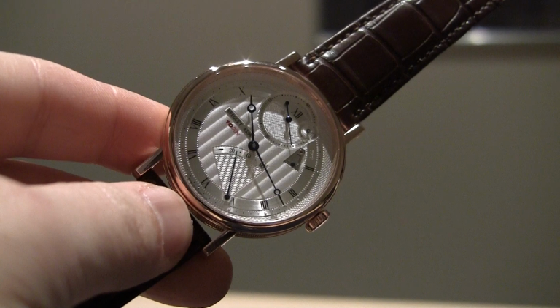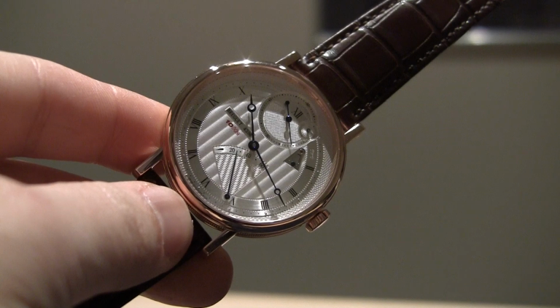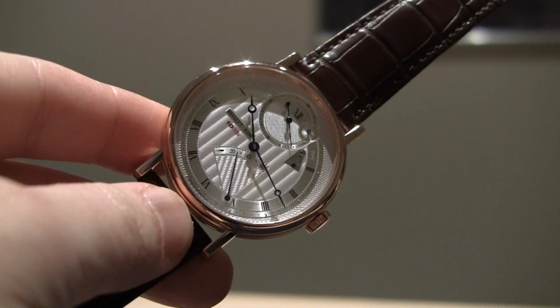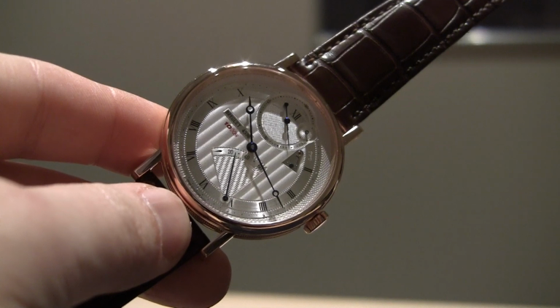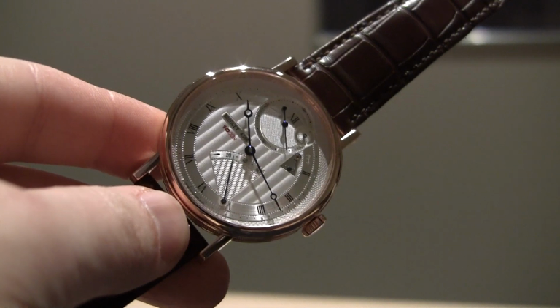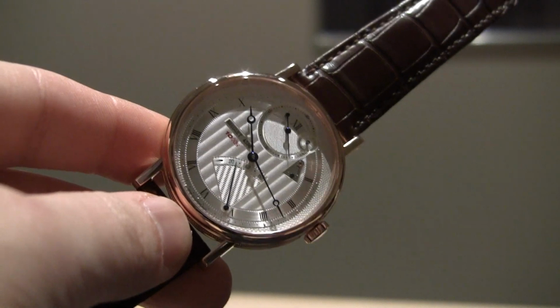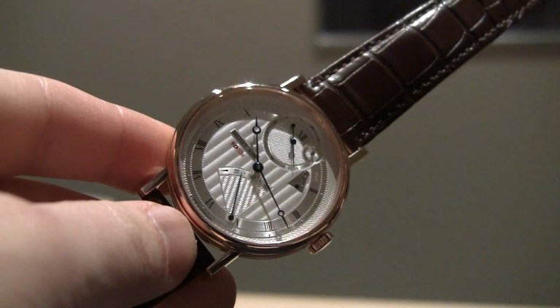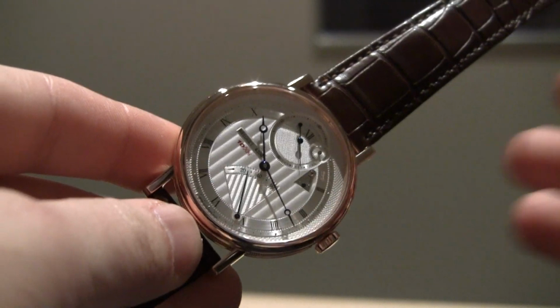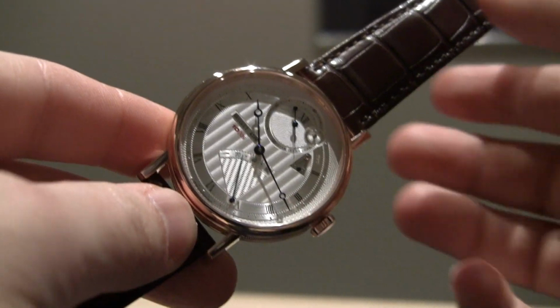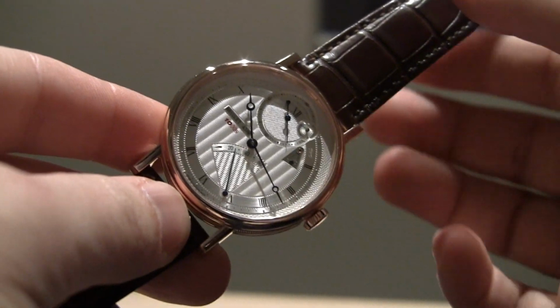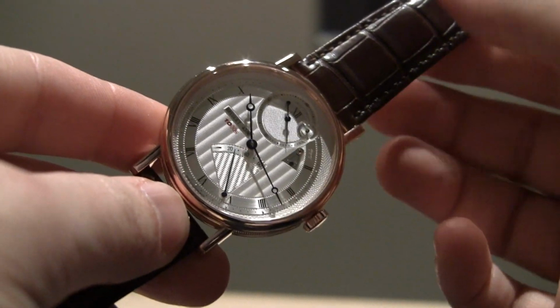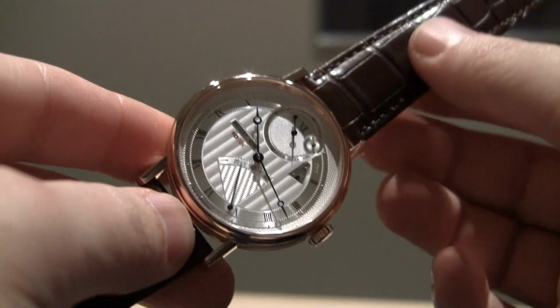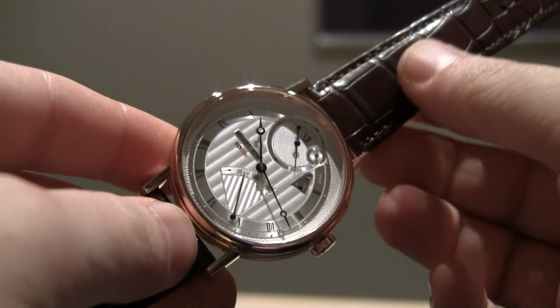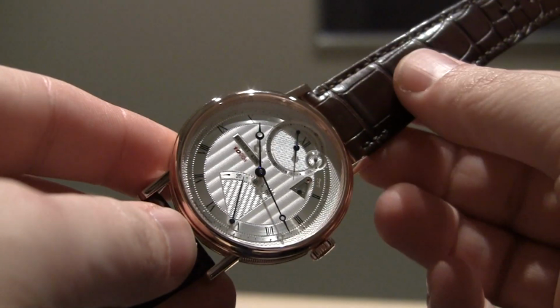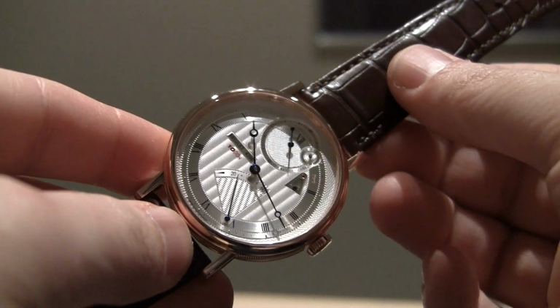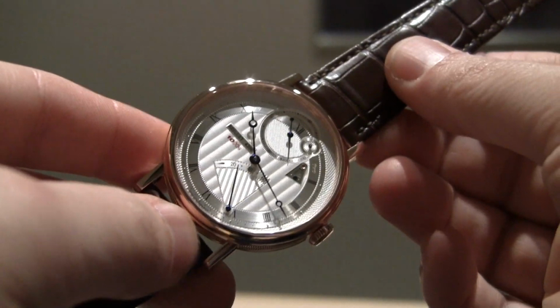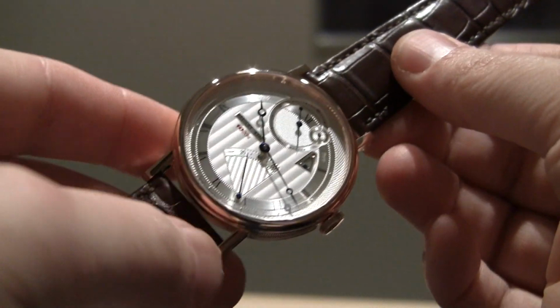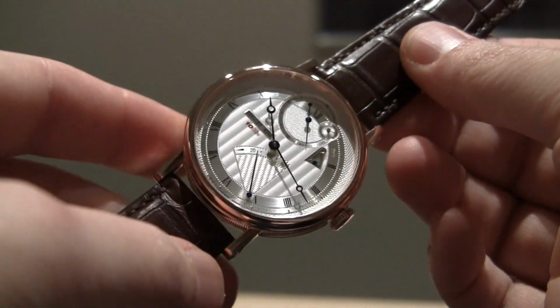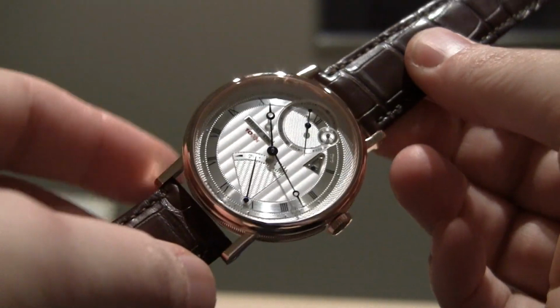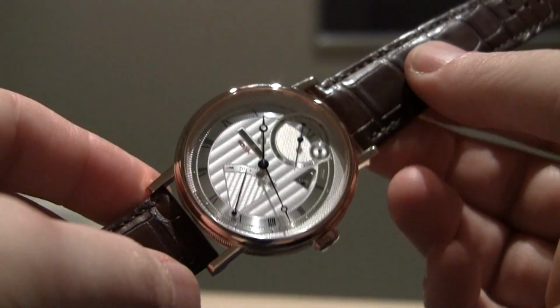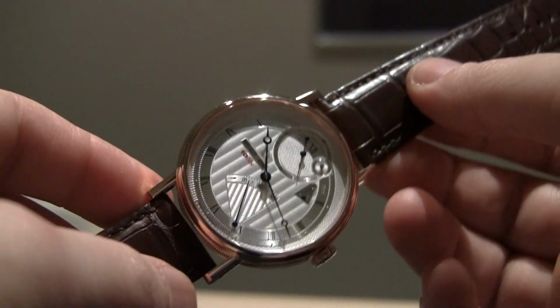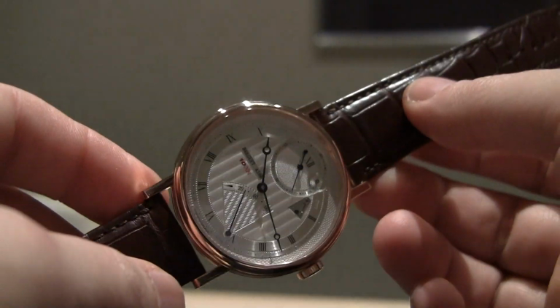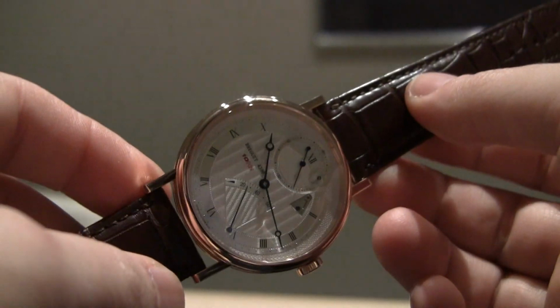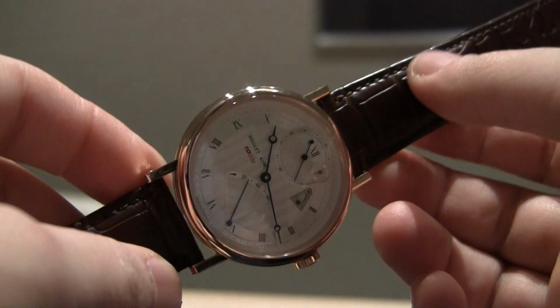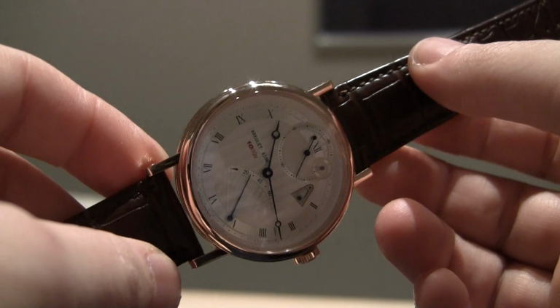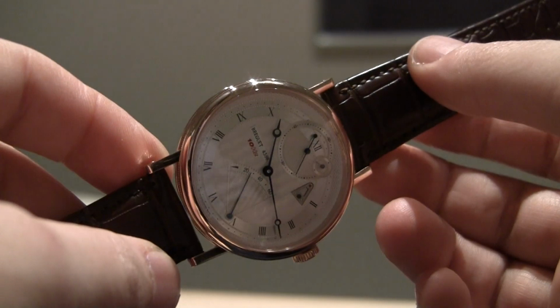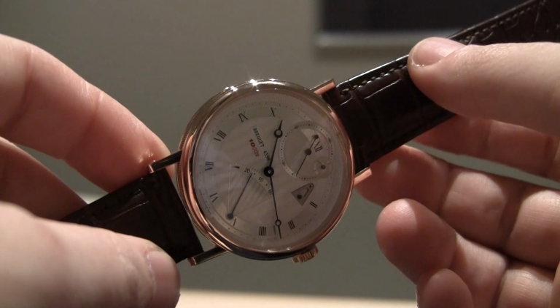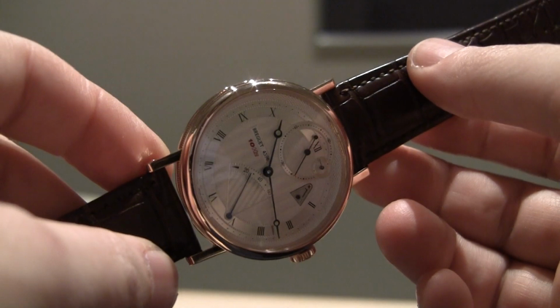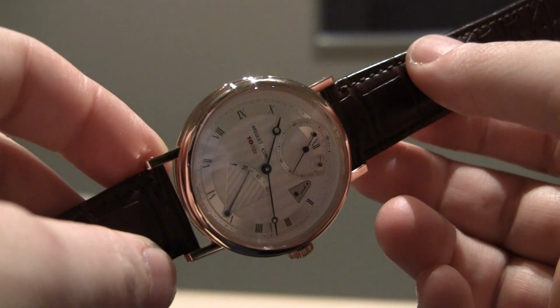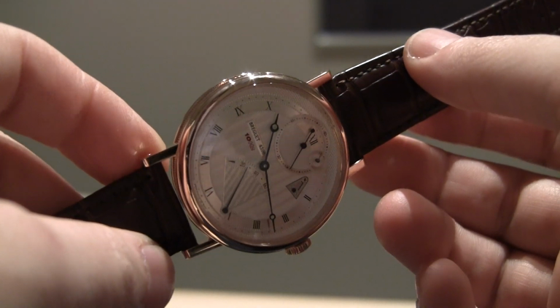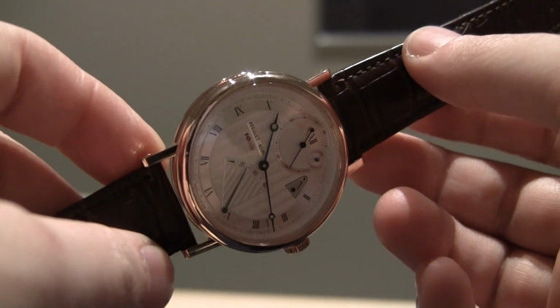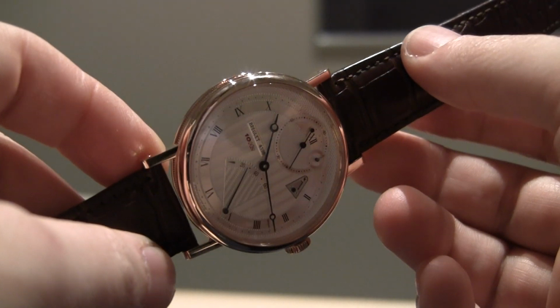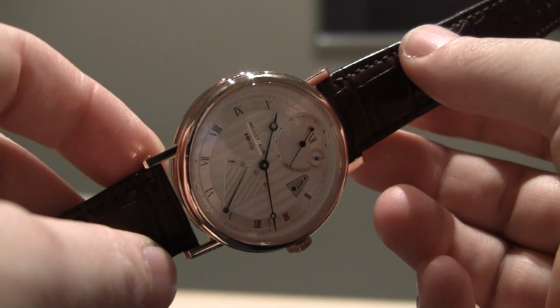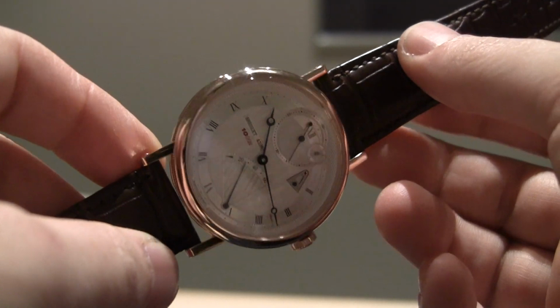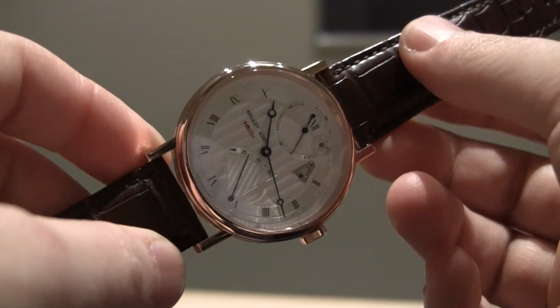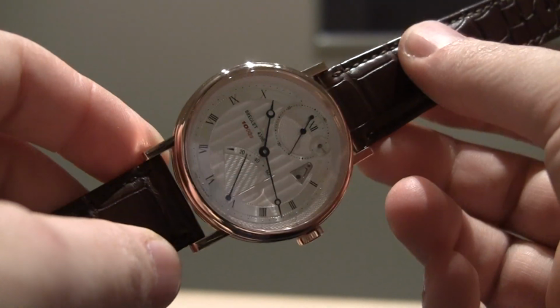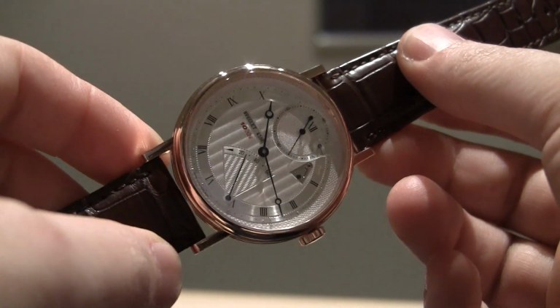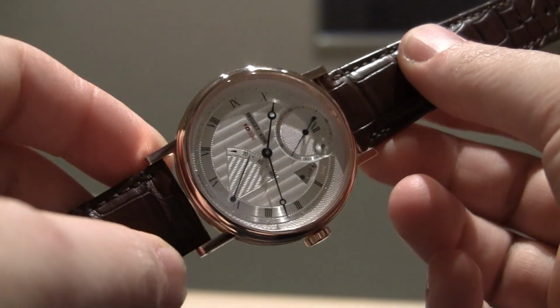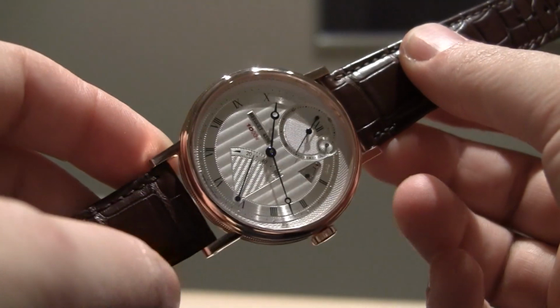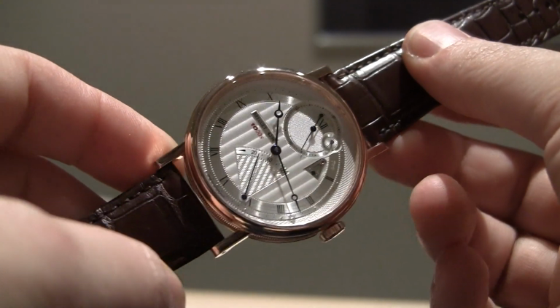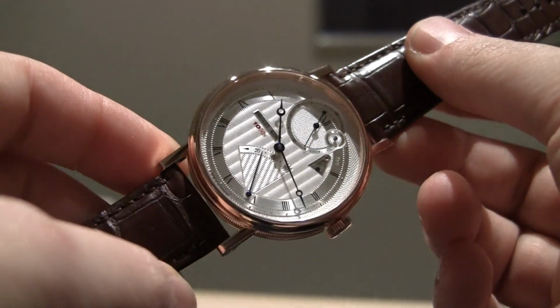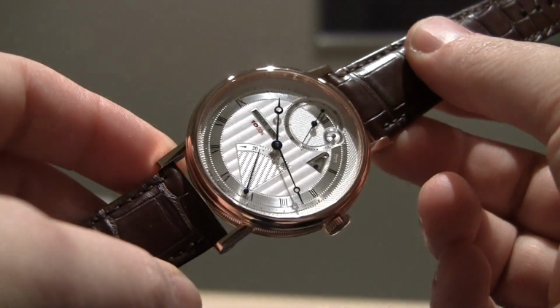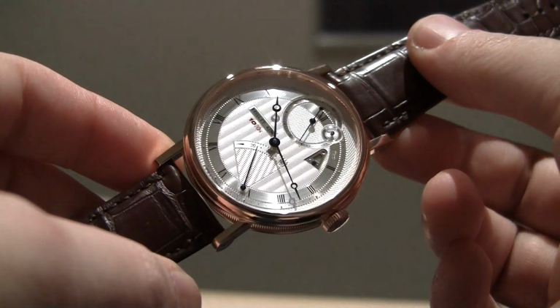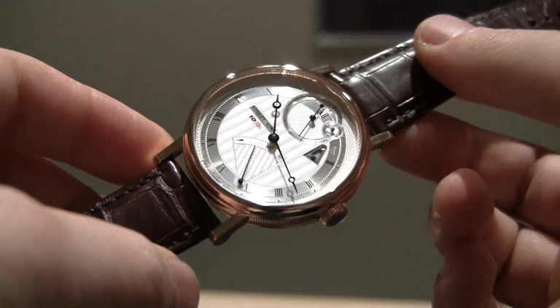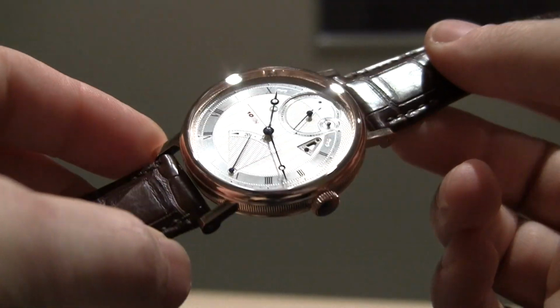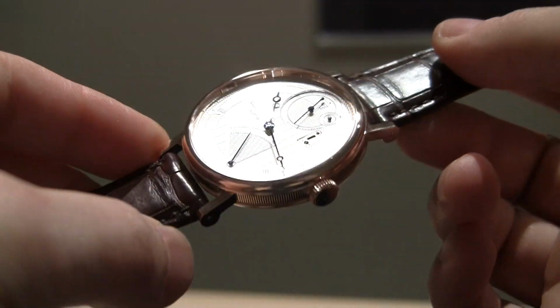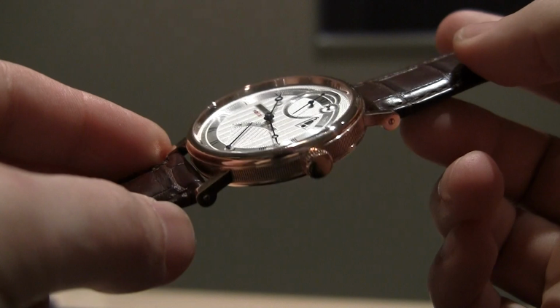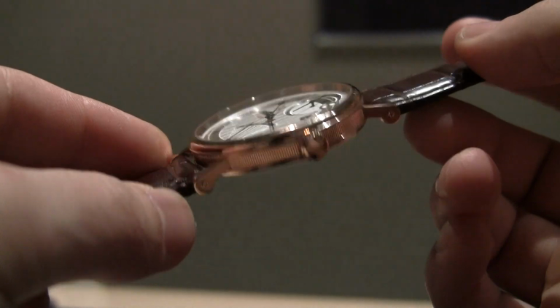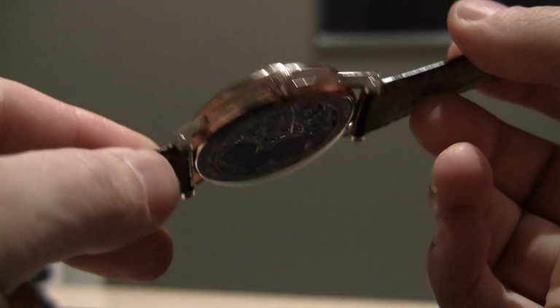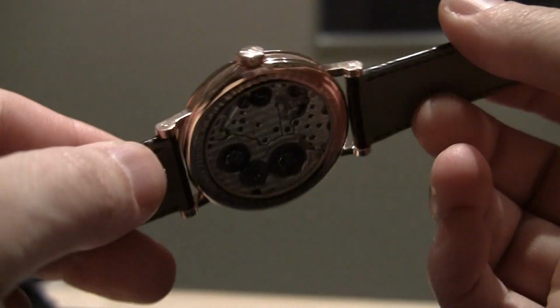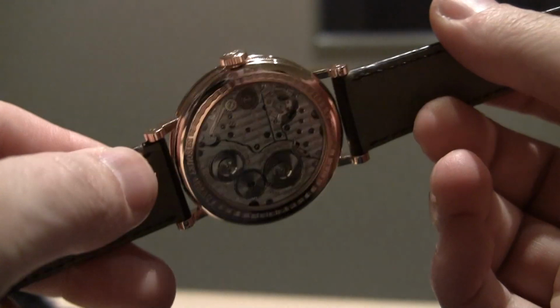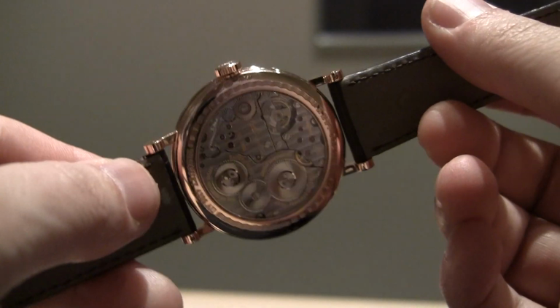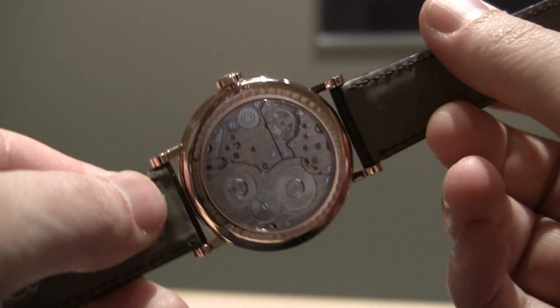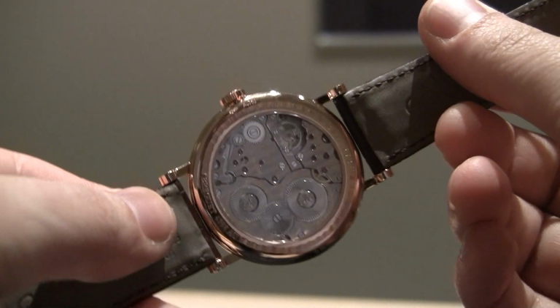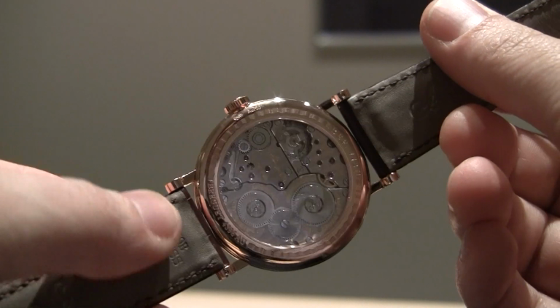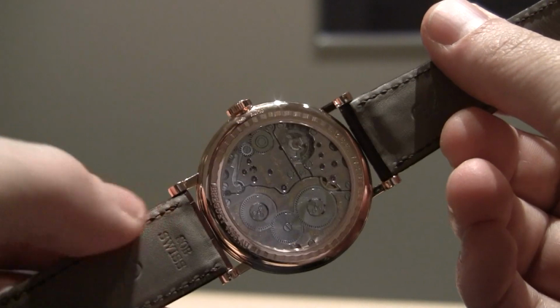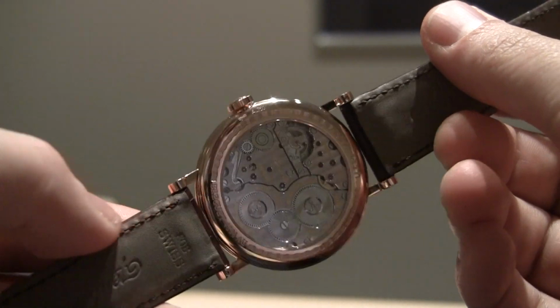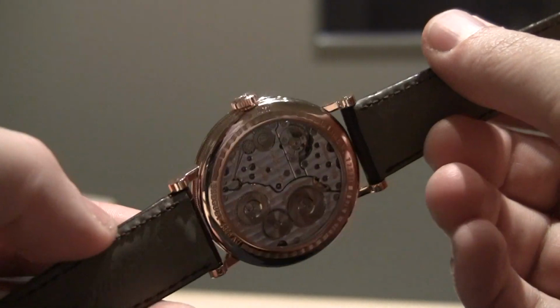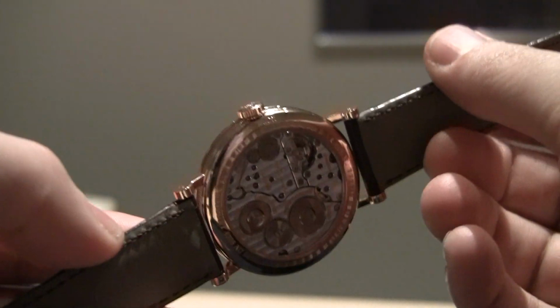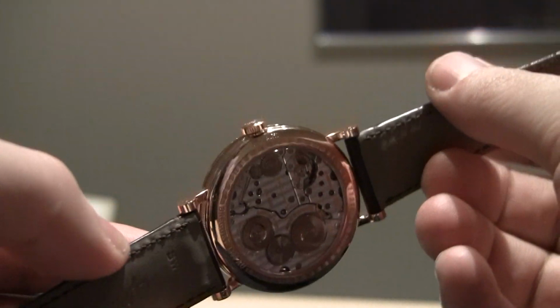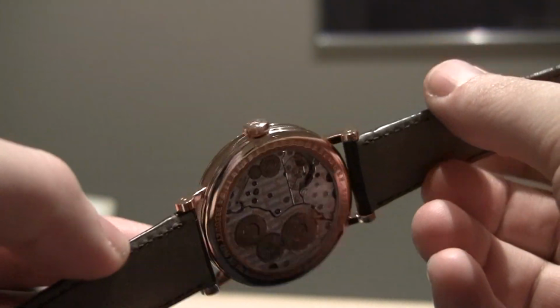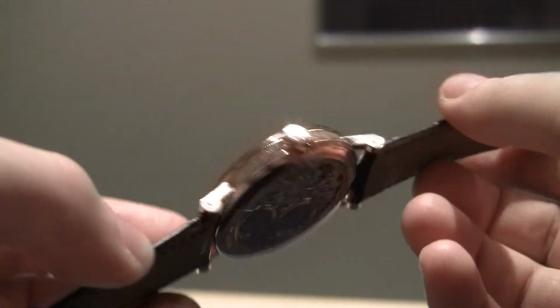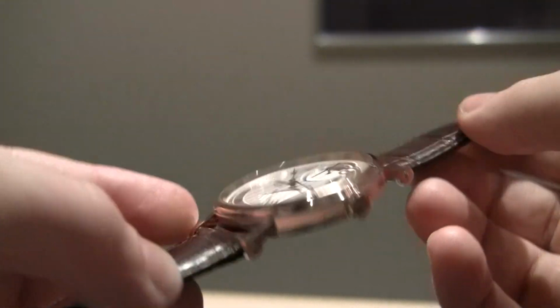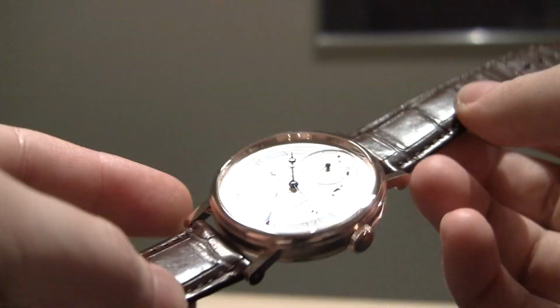Hey everyone, Ariel Adams here with TheBlogToRead.com. This is a very technically sophisticated watch with a very classic look from Breguet.